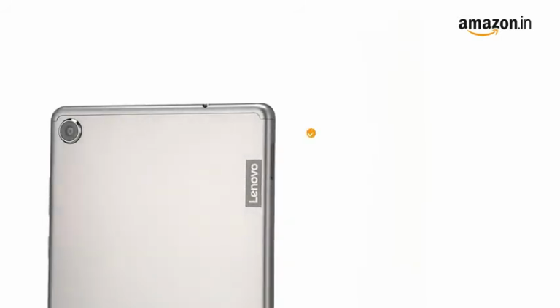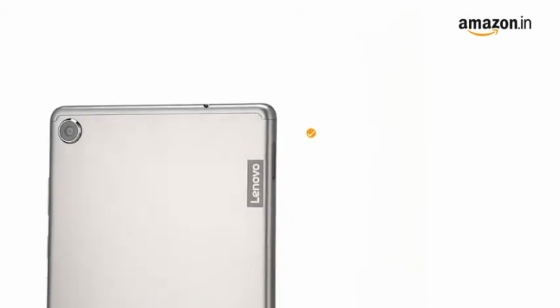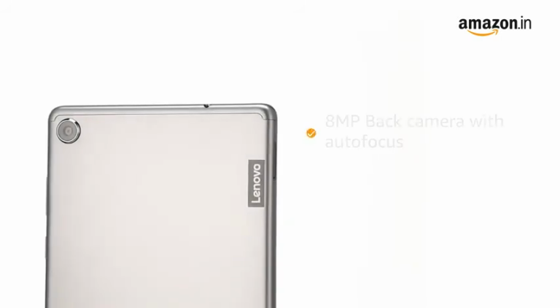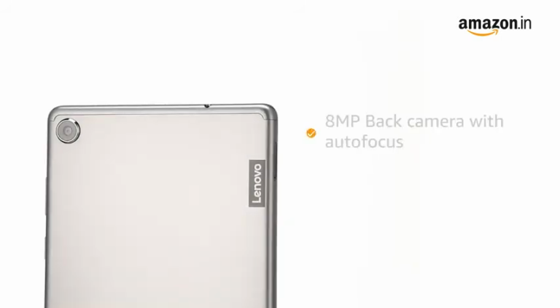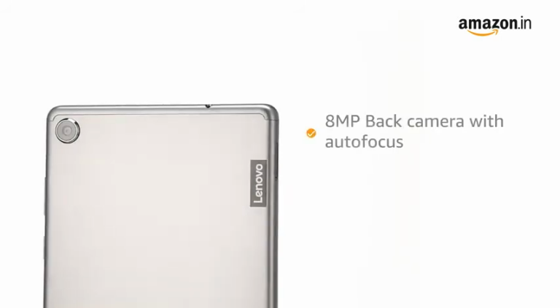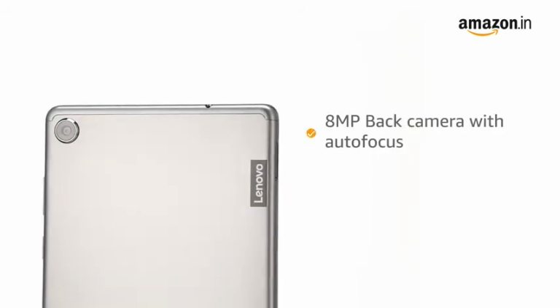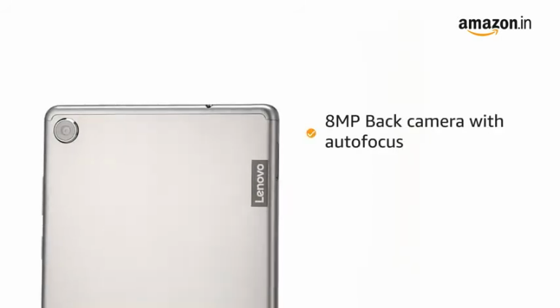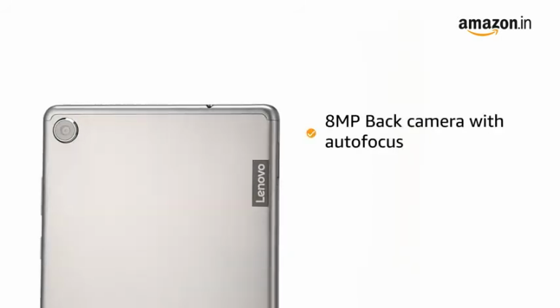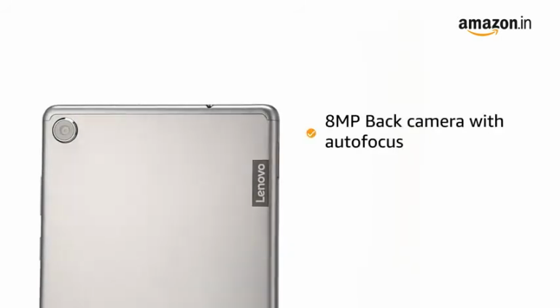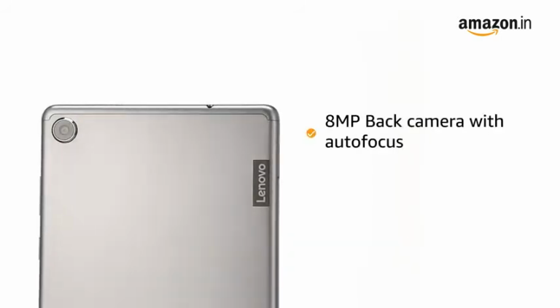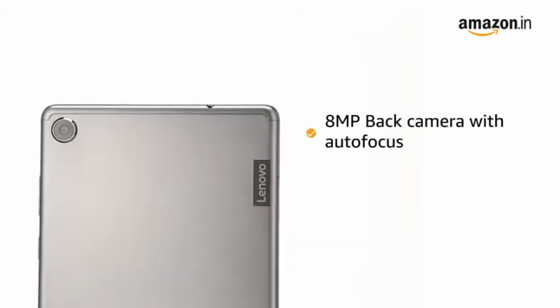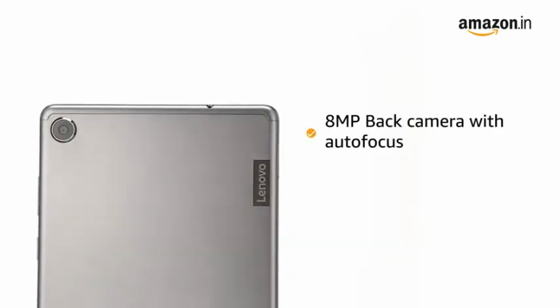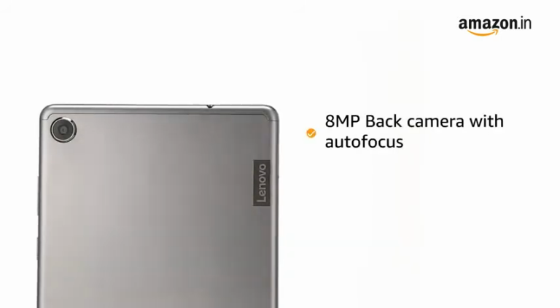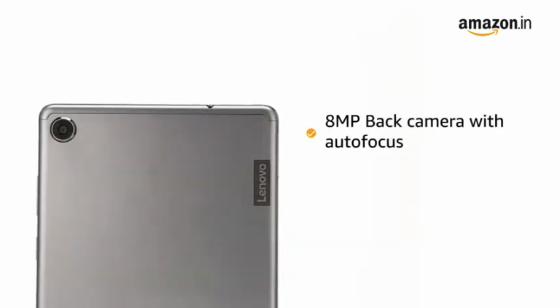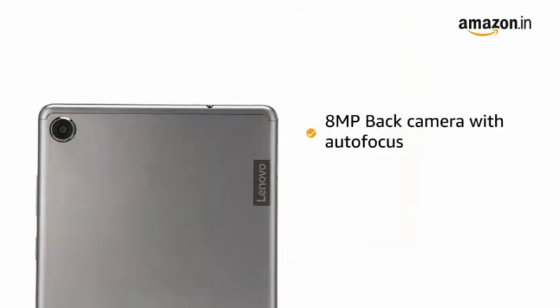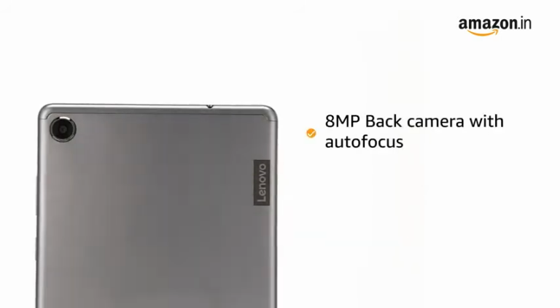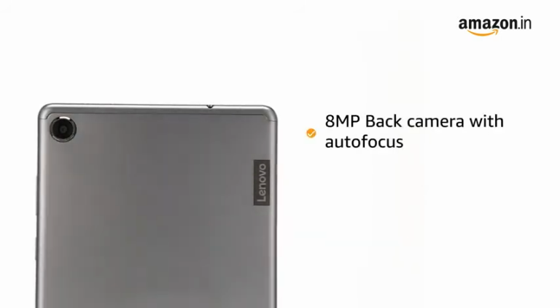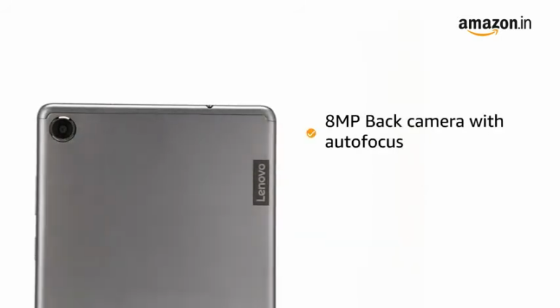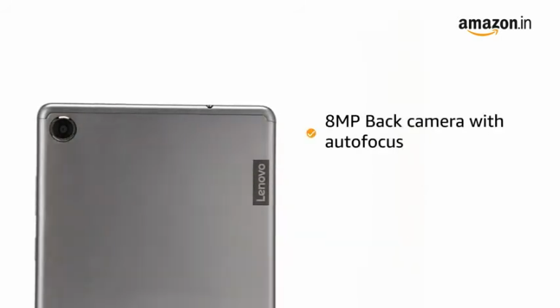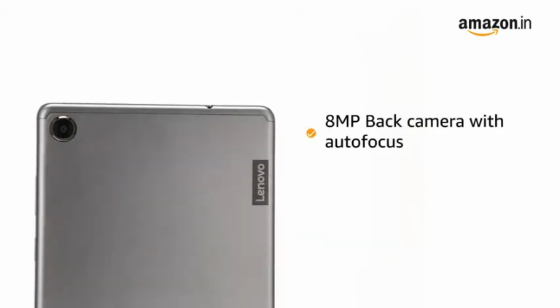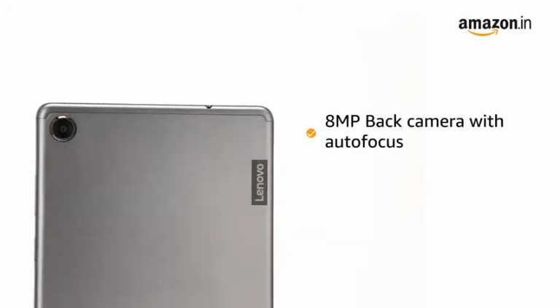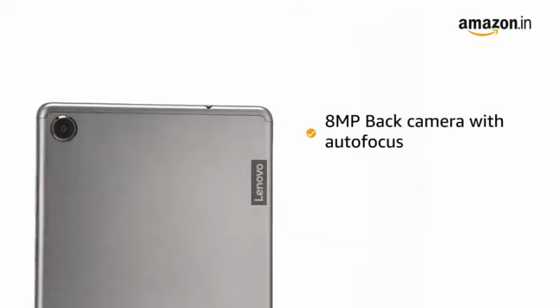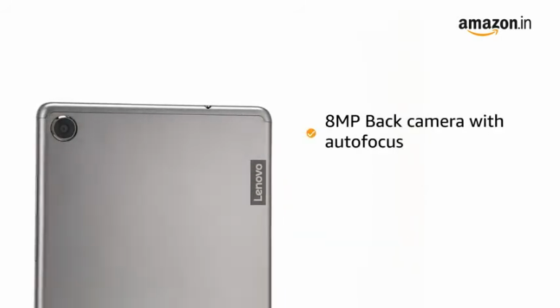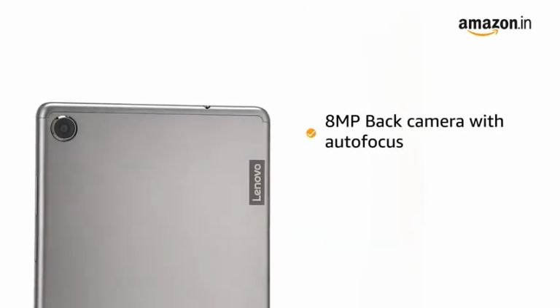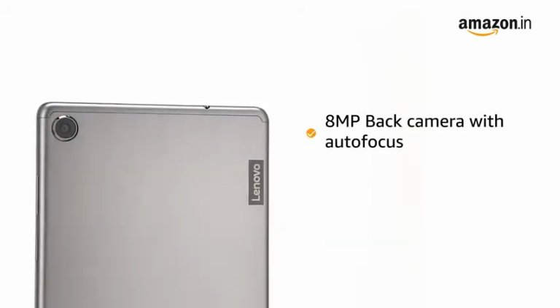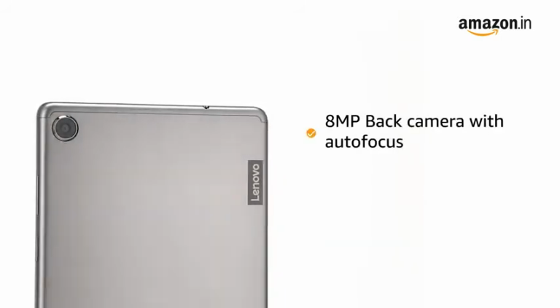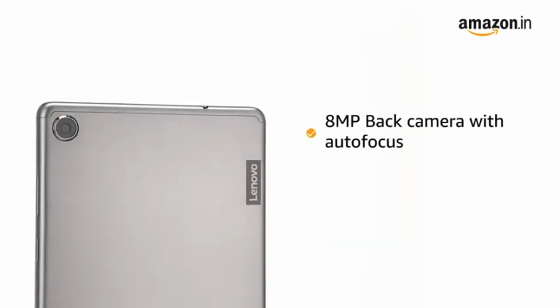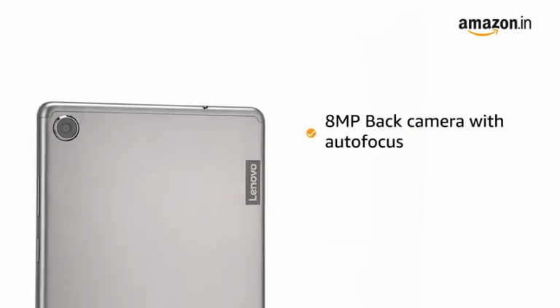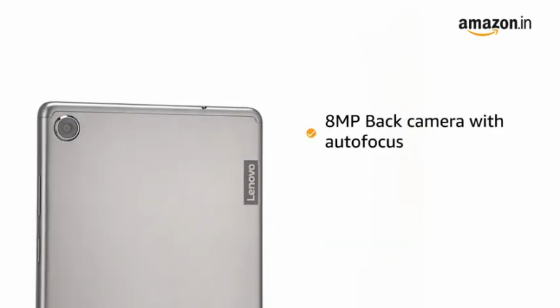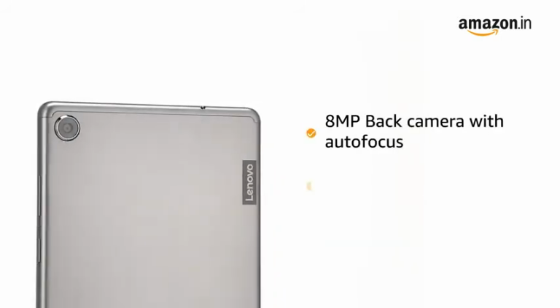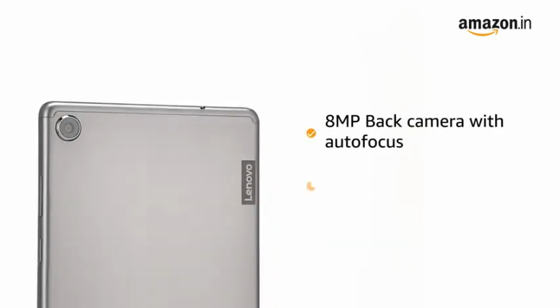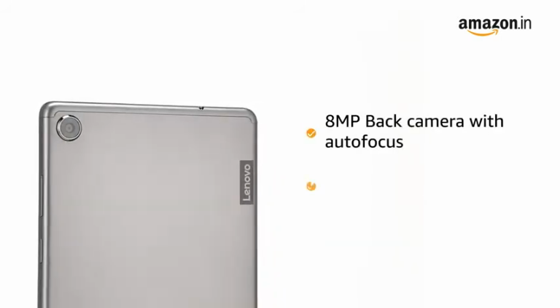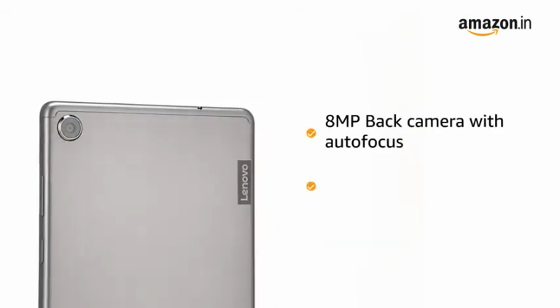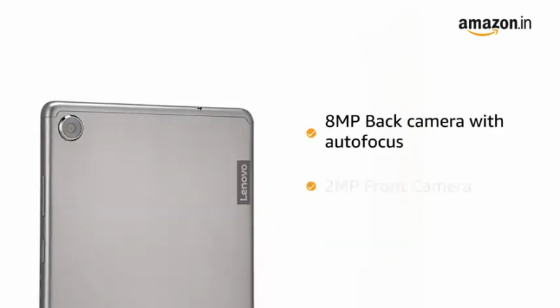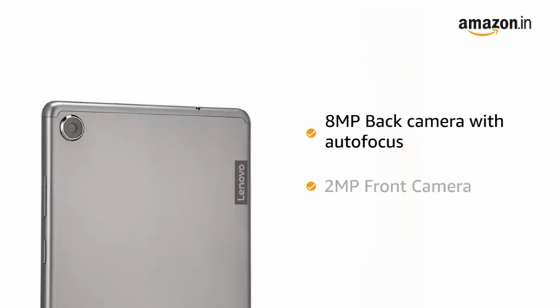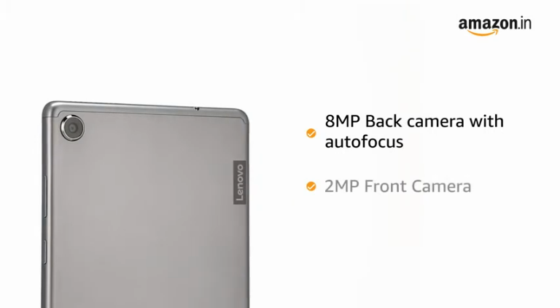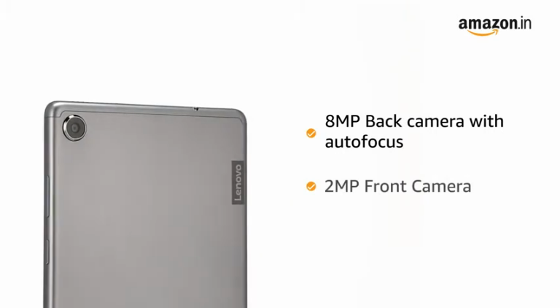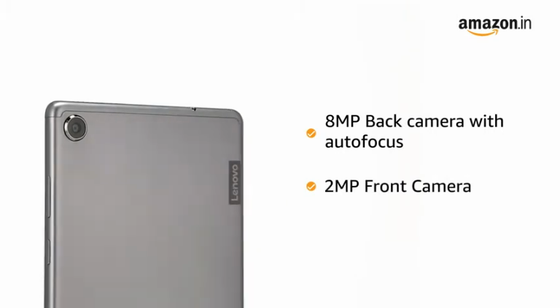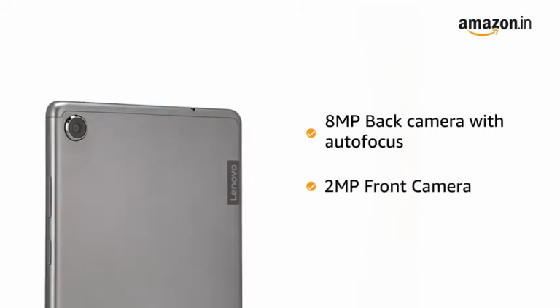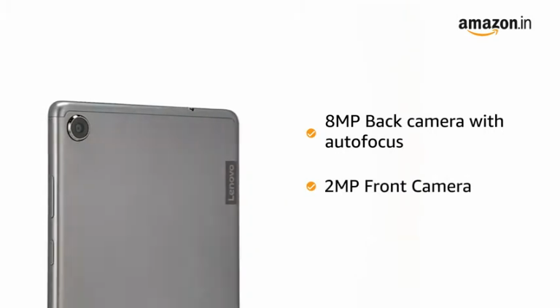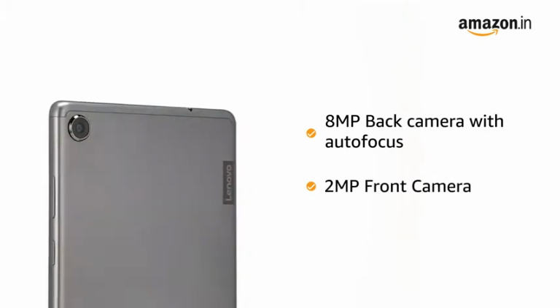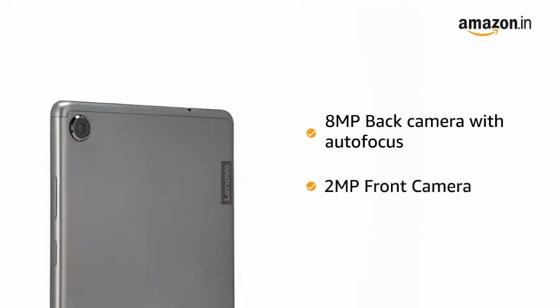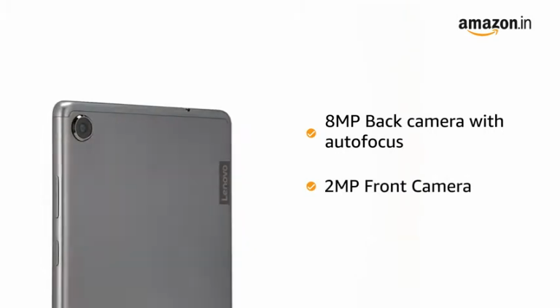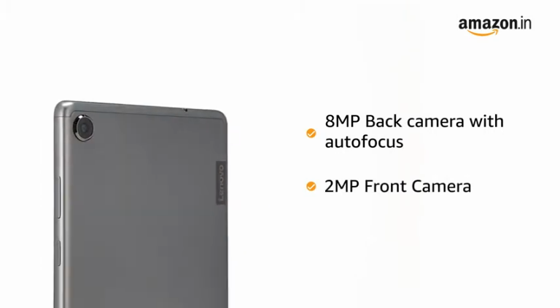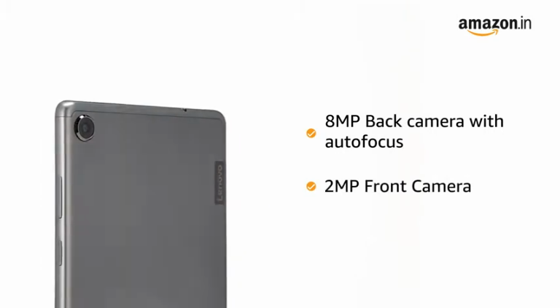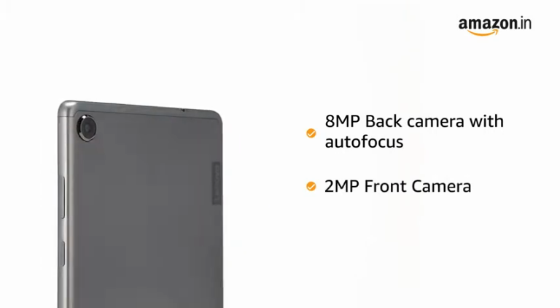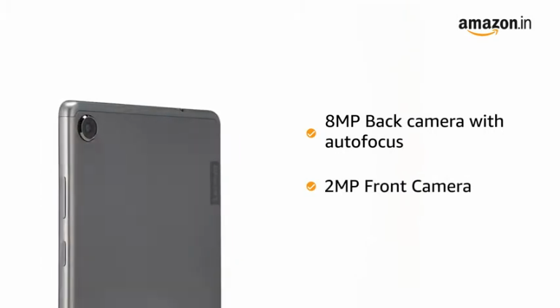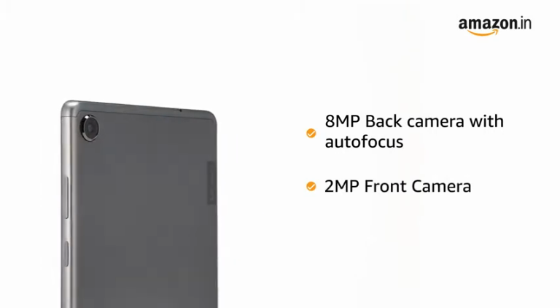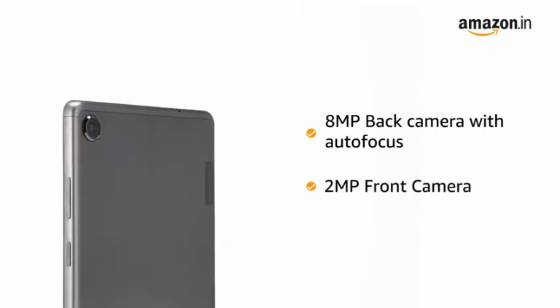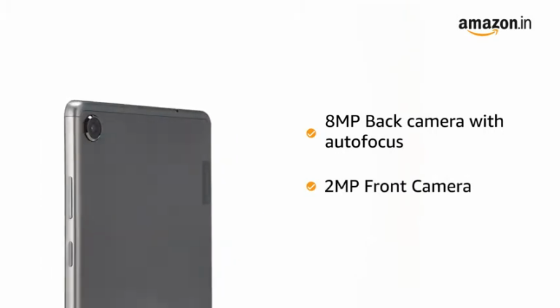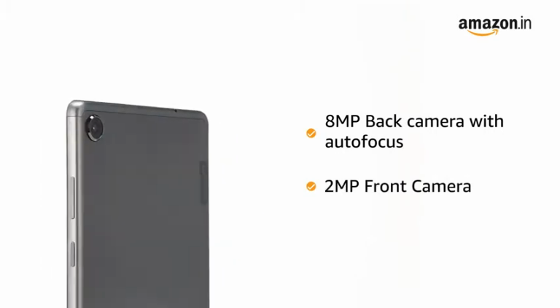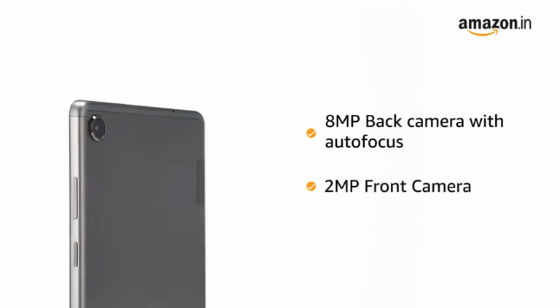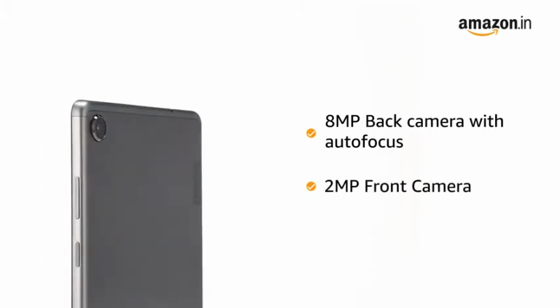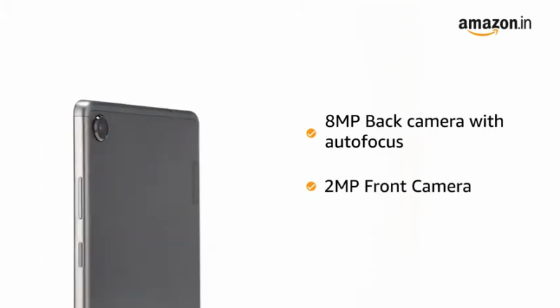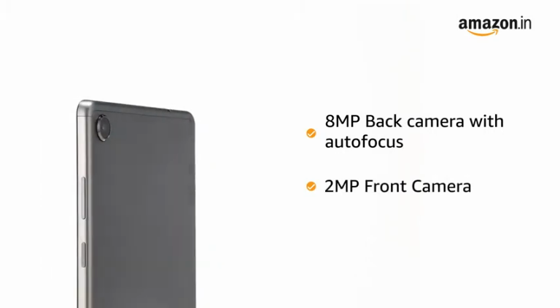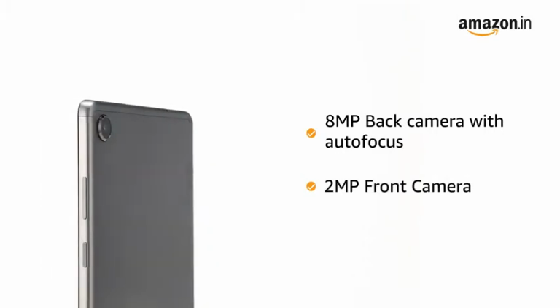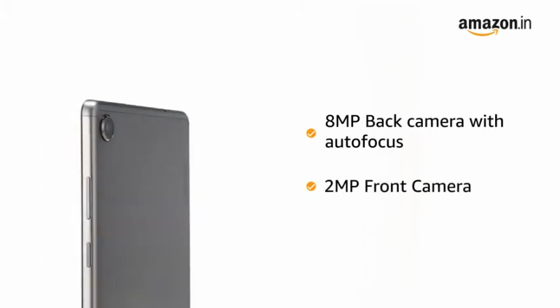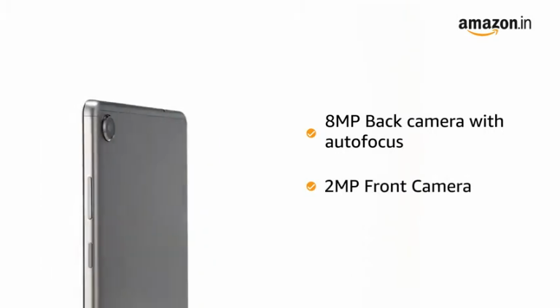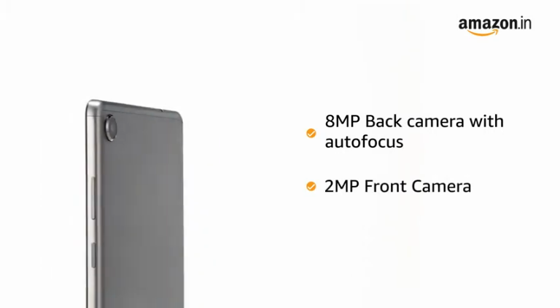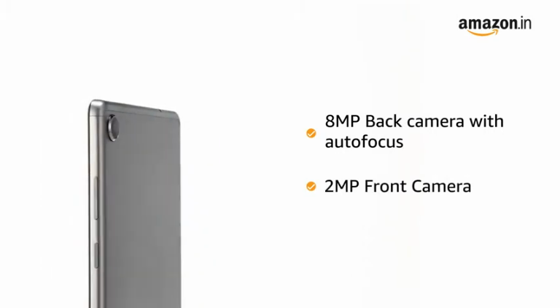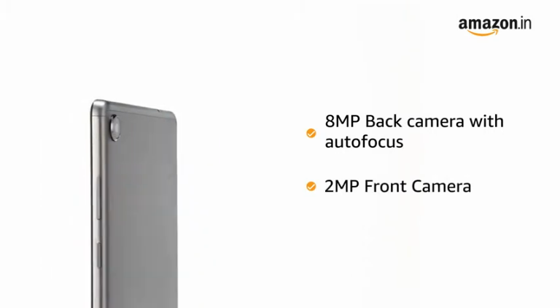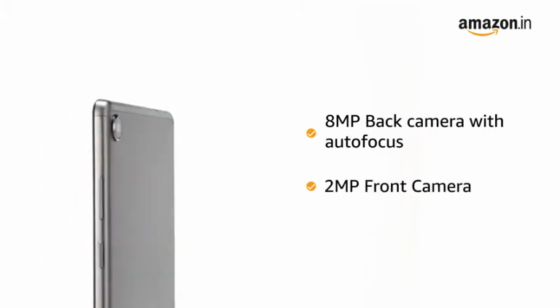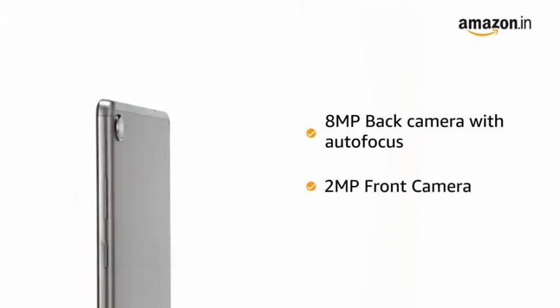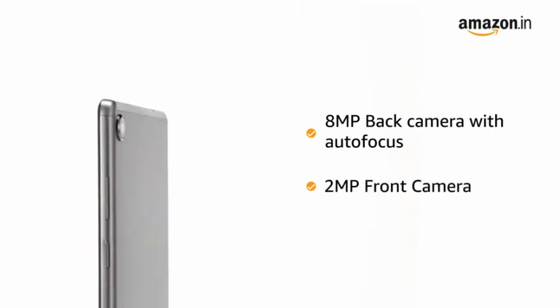The tablet has an 8MP back camera with autofocus and a 2MP front camera to capture your memories.